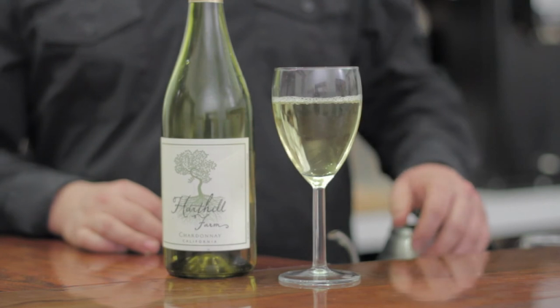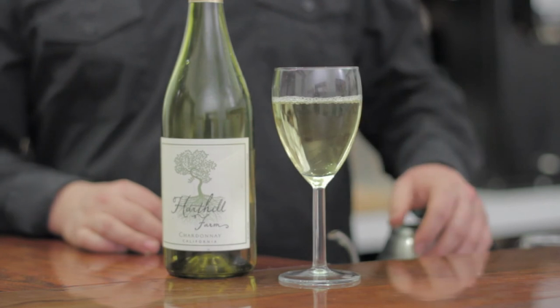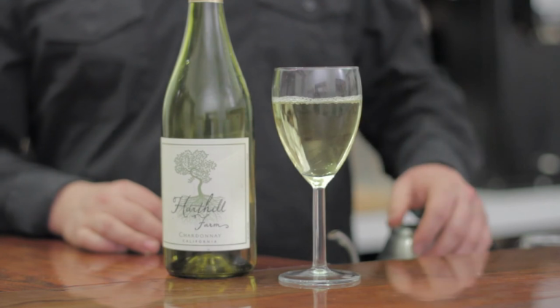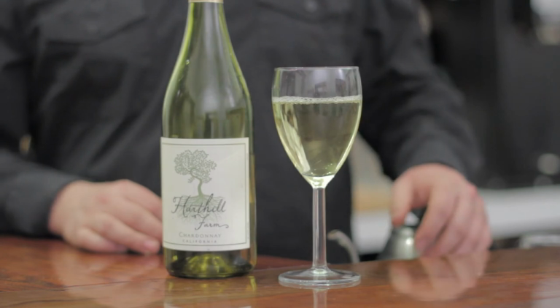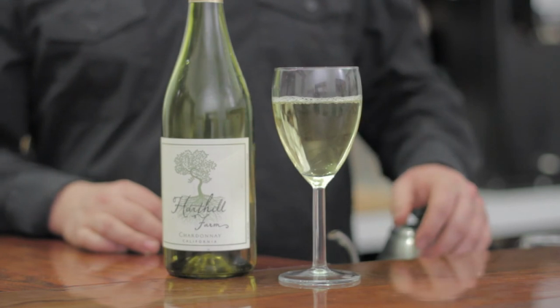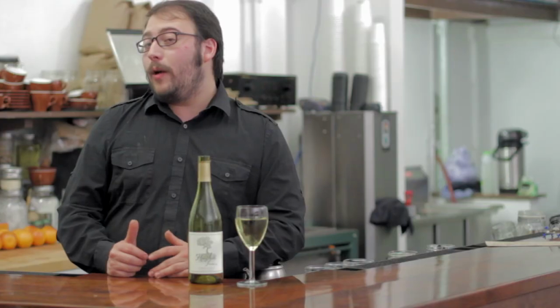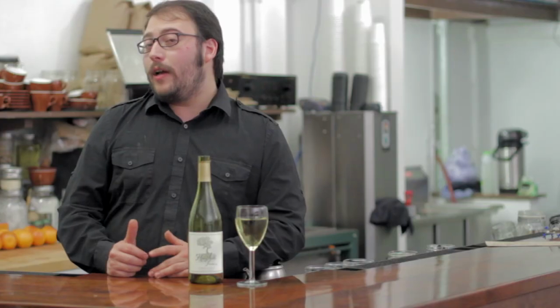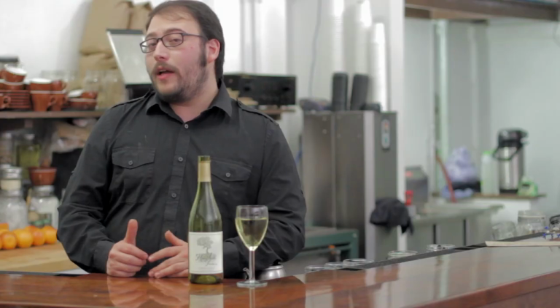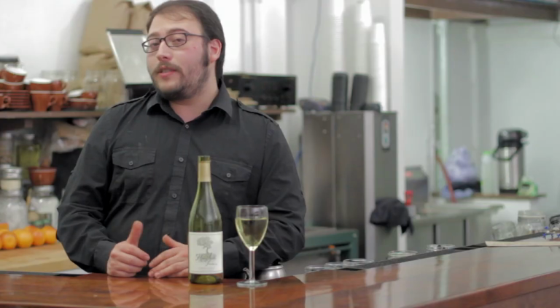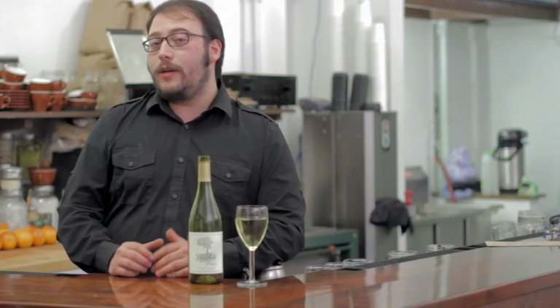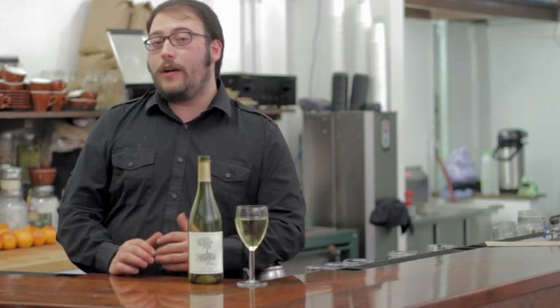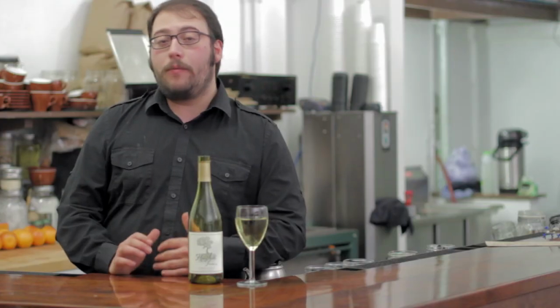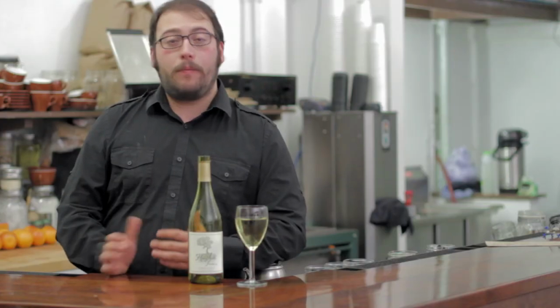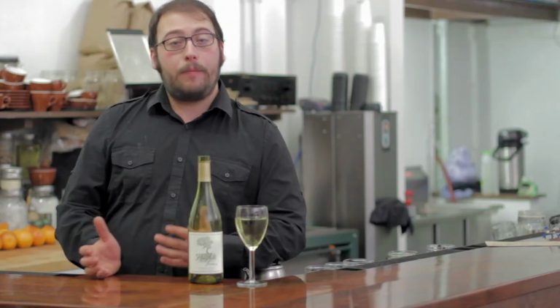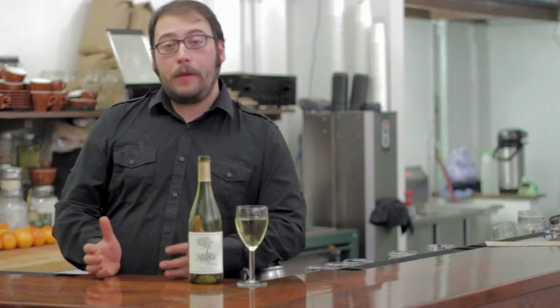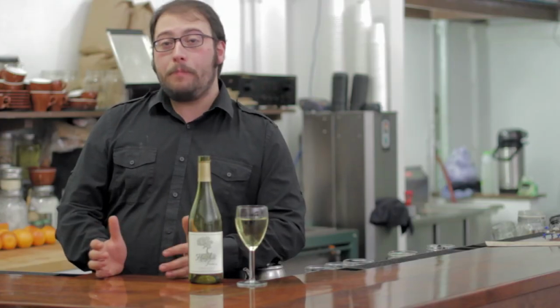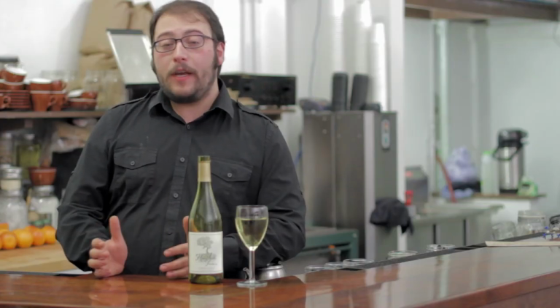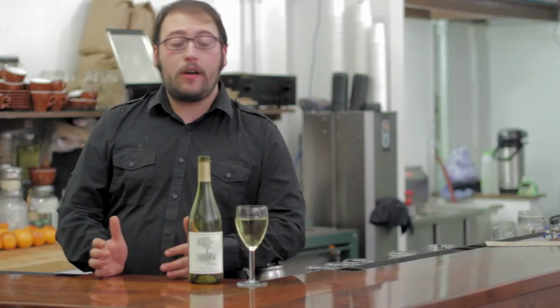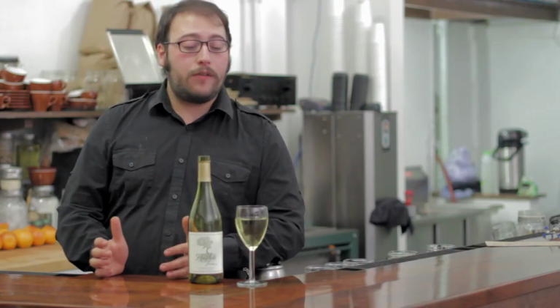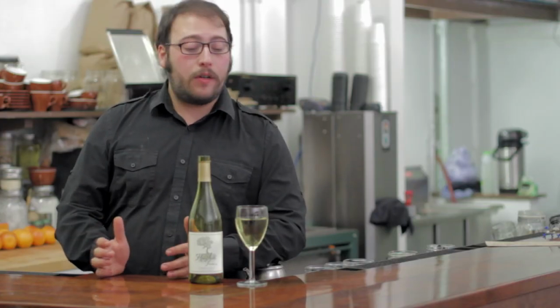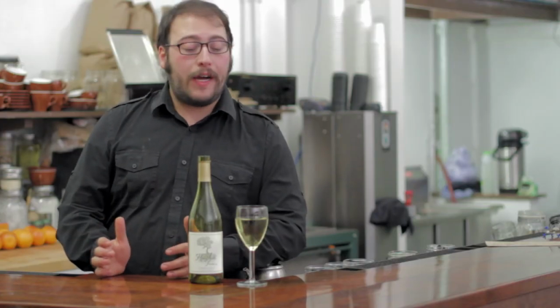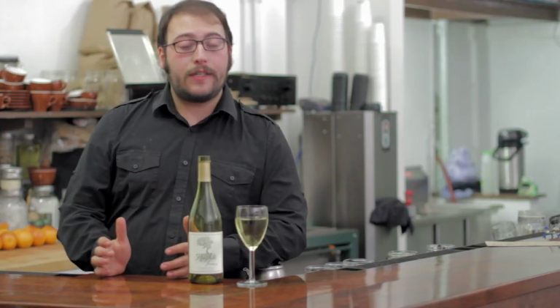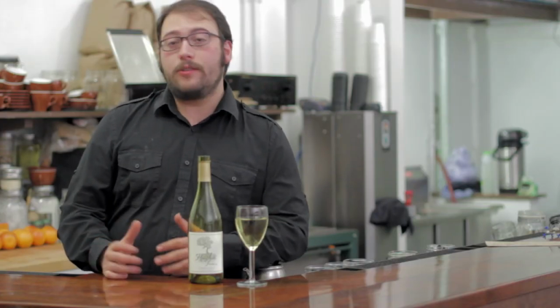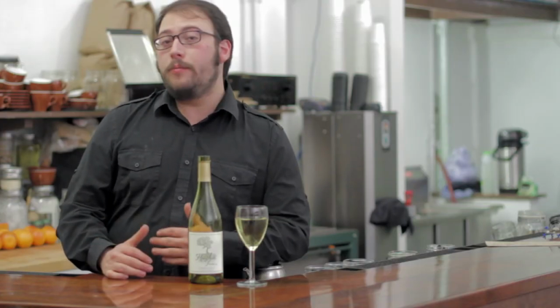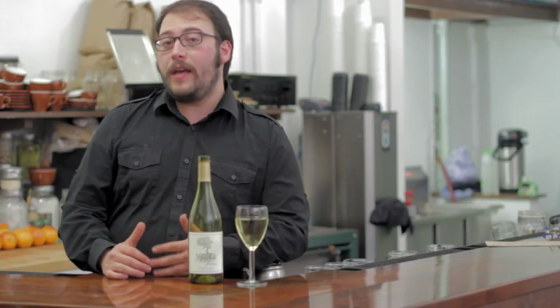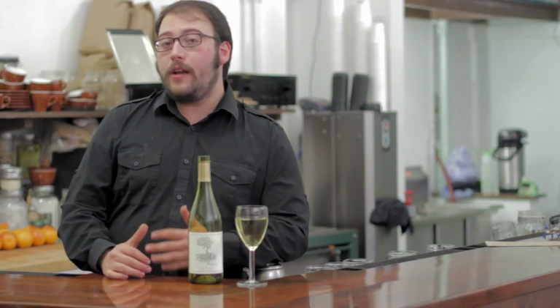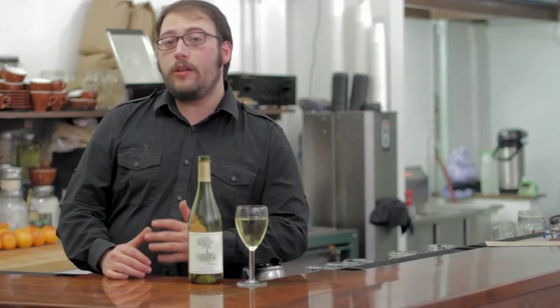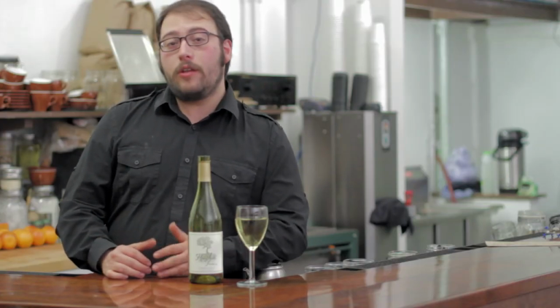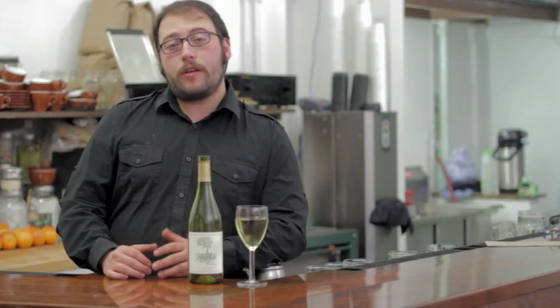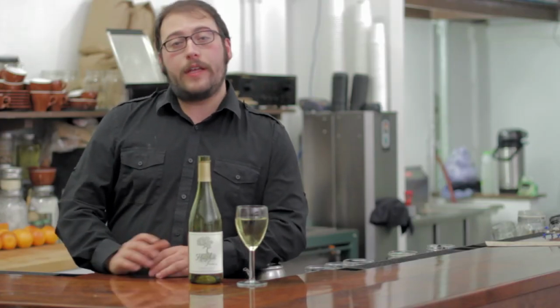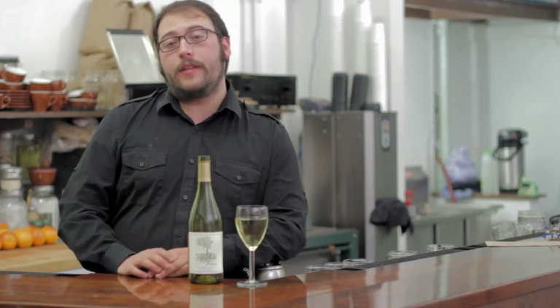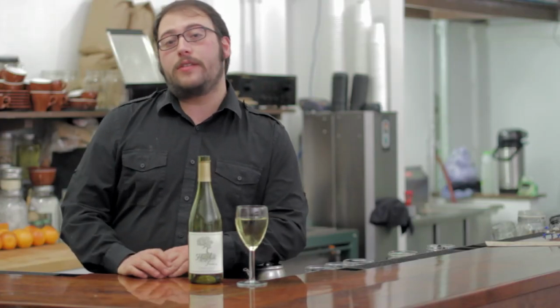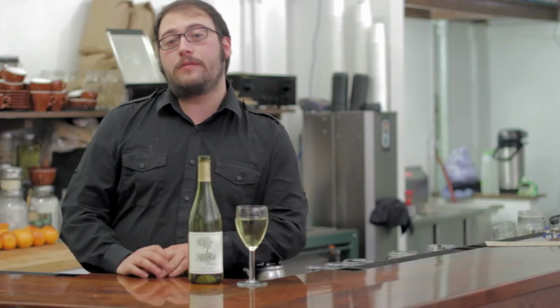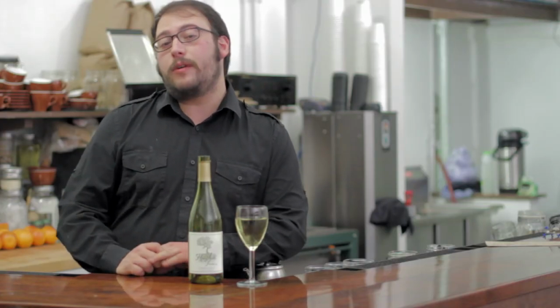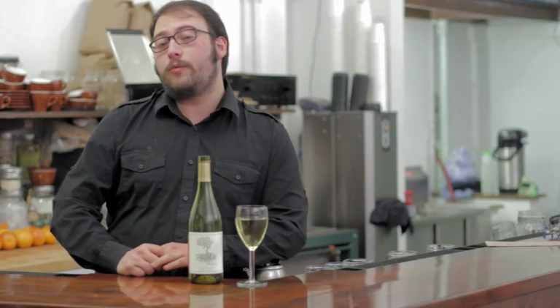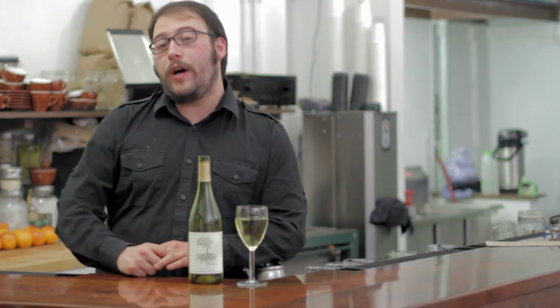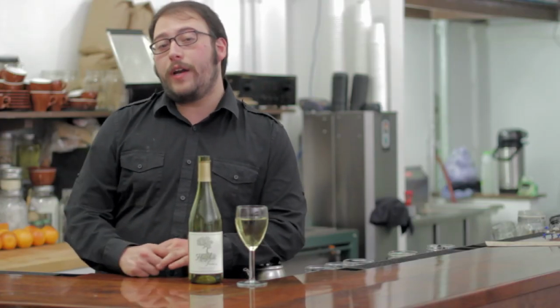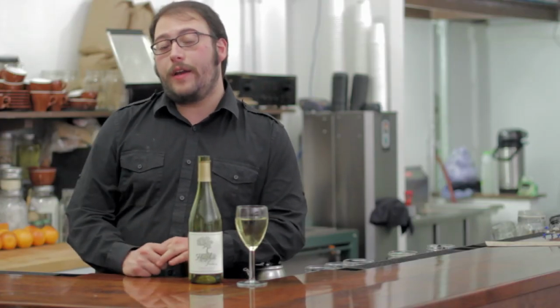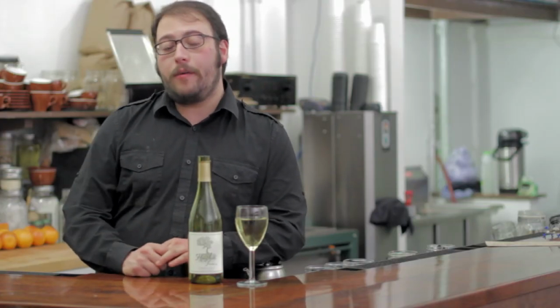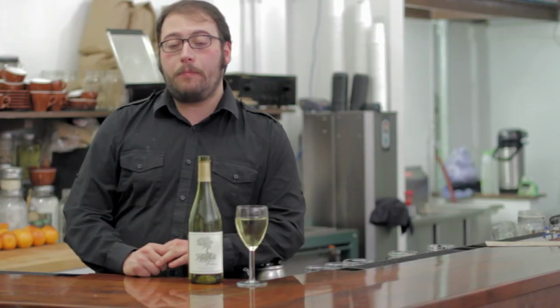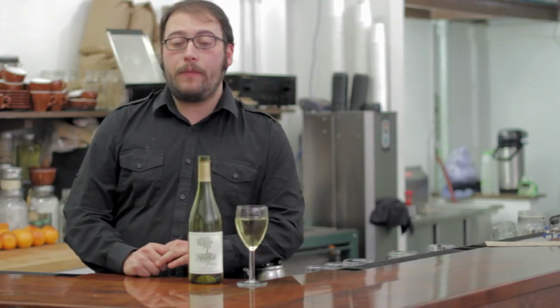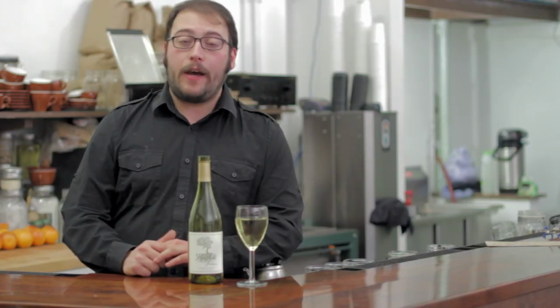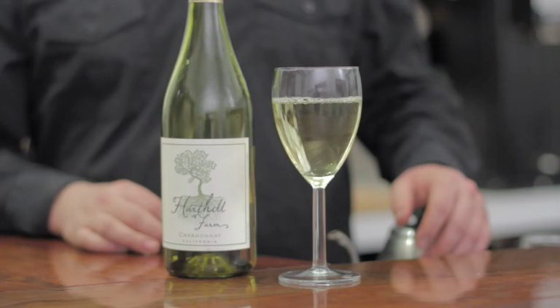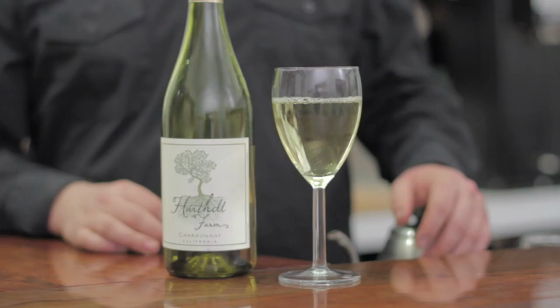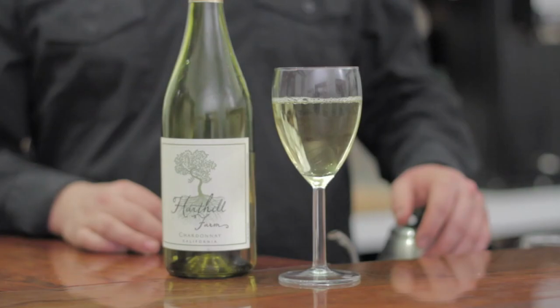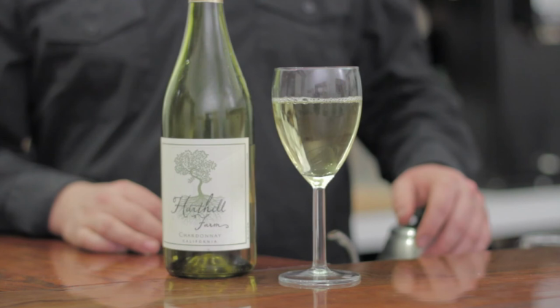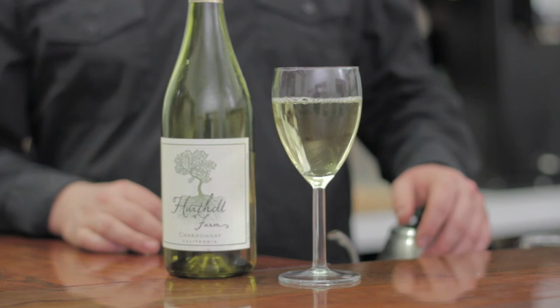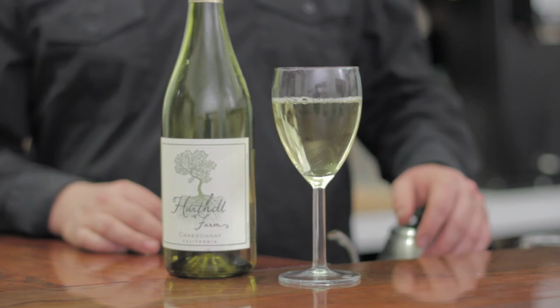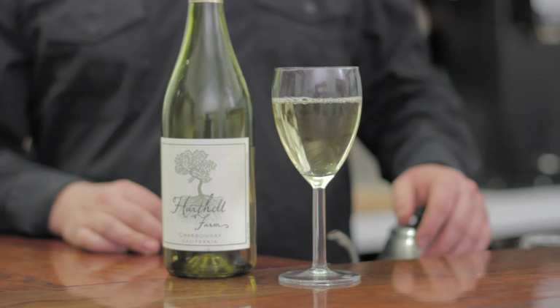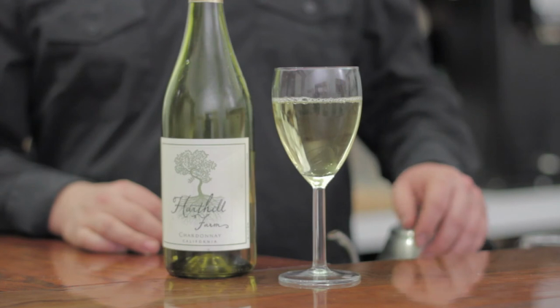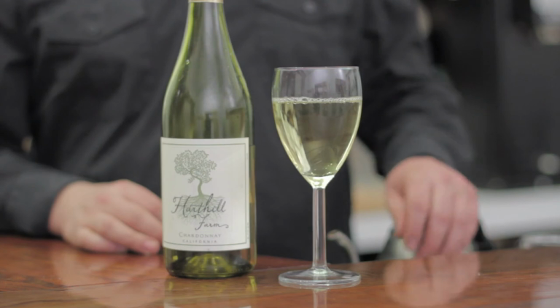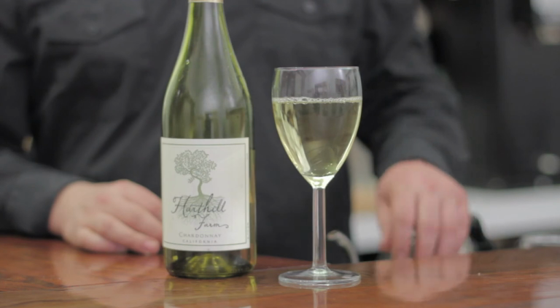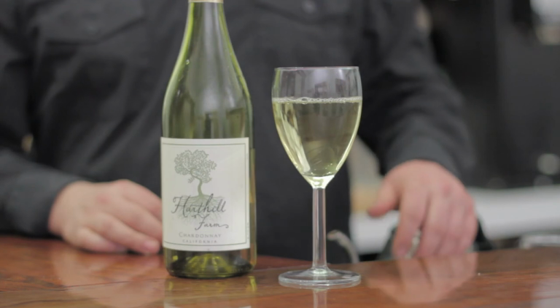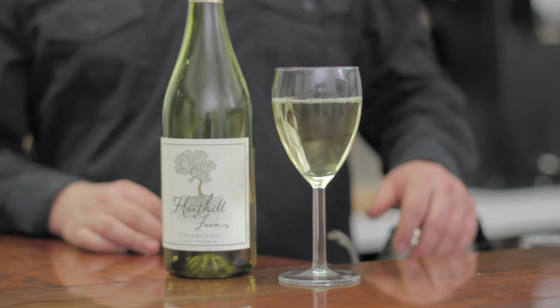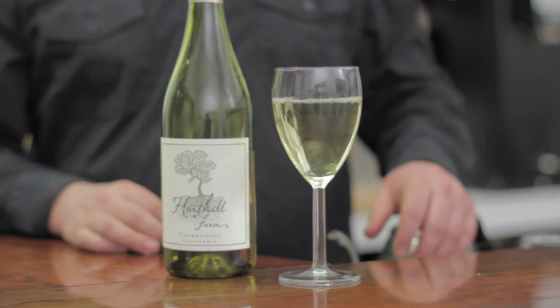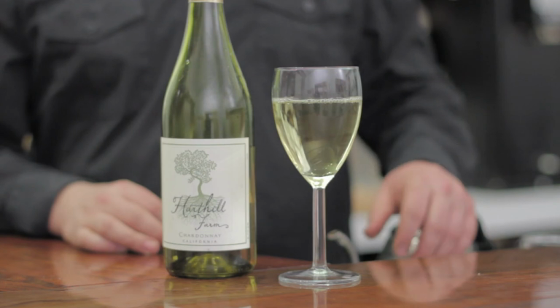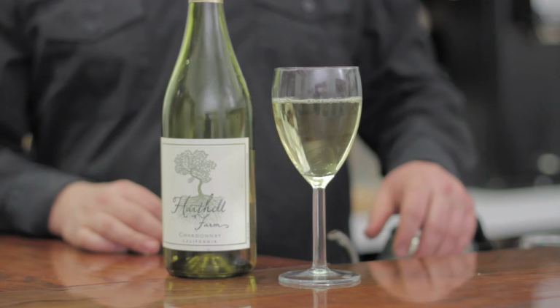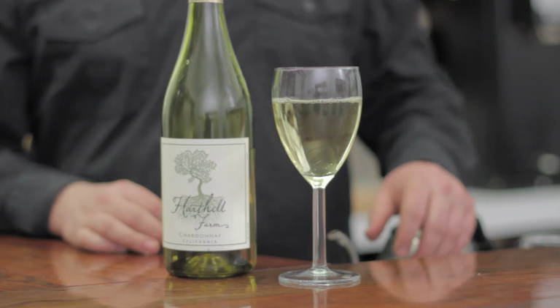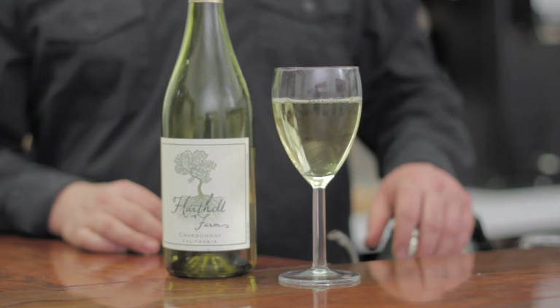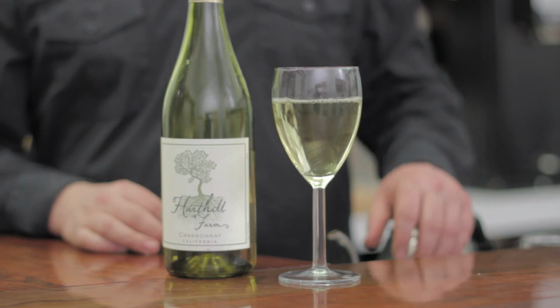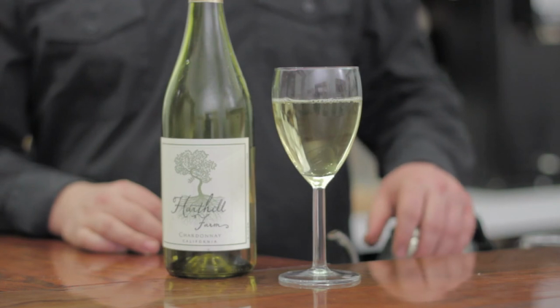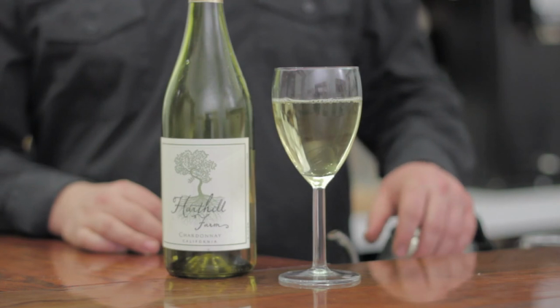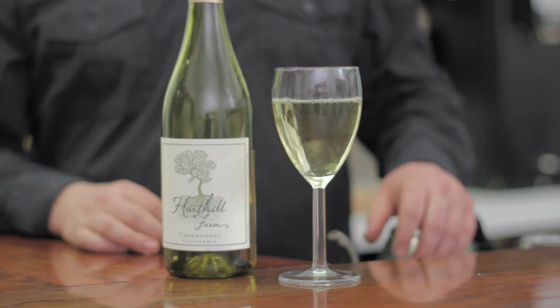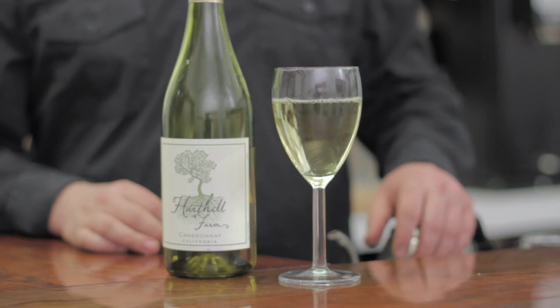In a red wine glass, you have a bit bigger of a glass, so it may not look like there's as much wine in it. However, you still want to shoot for about a five-ounce pour.